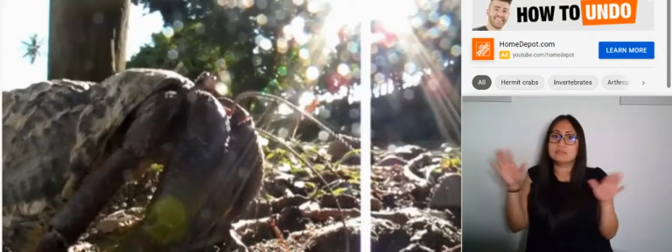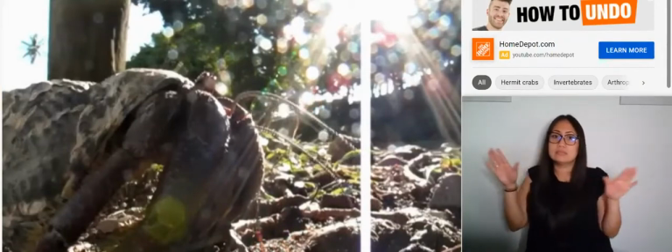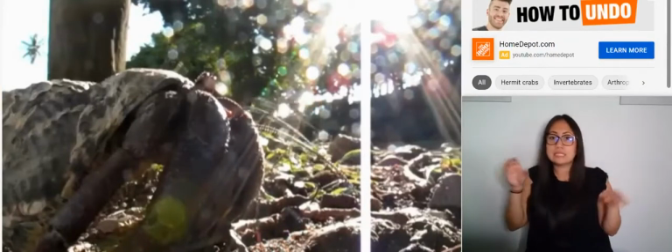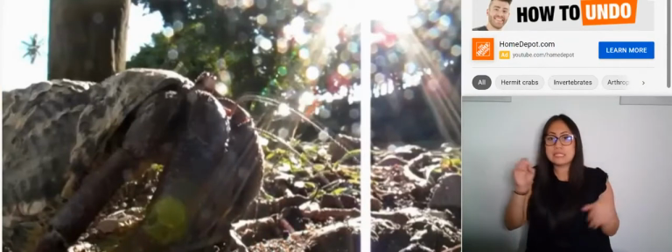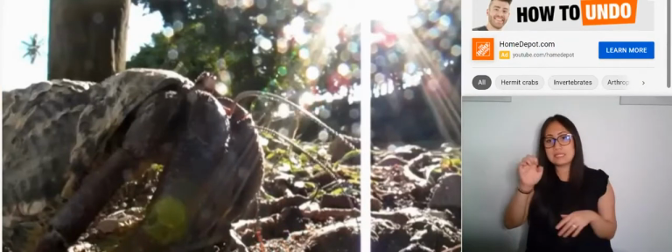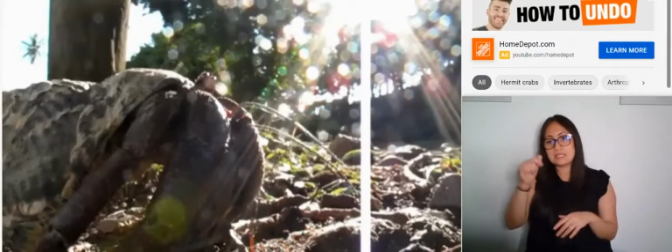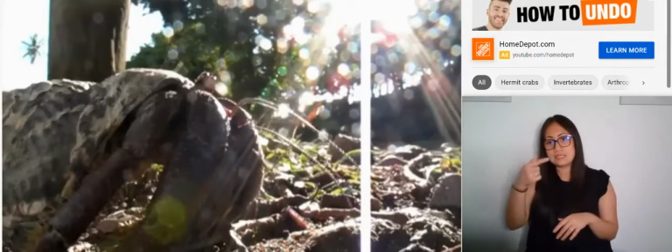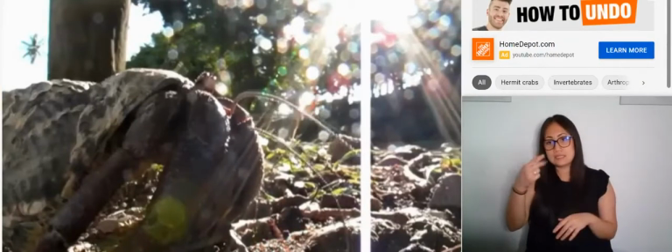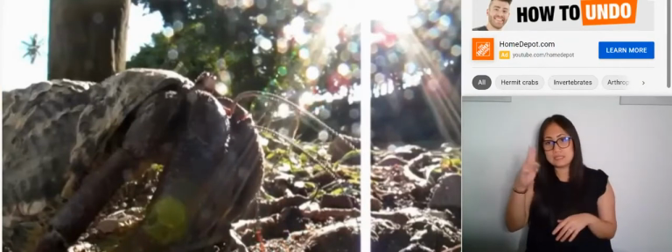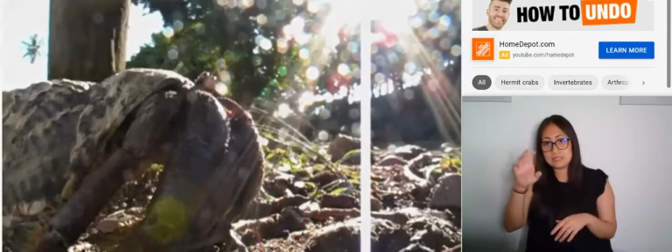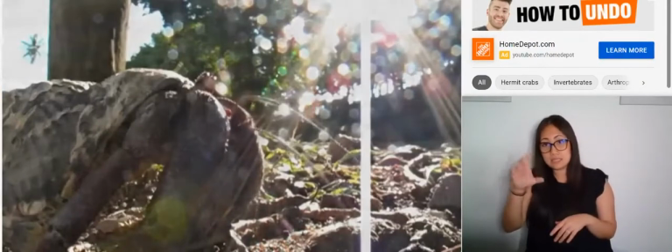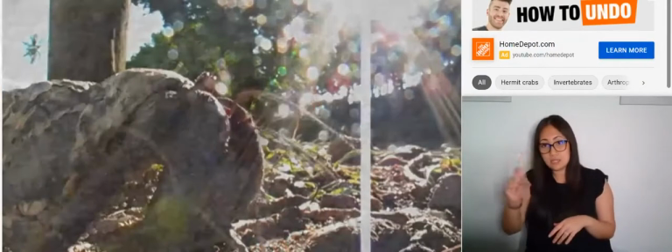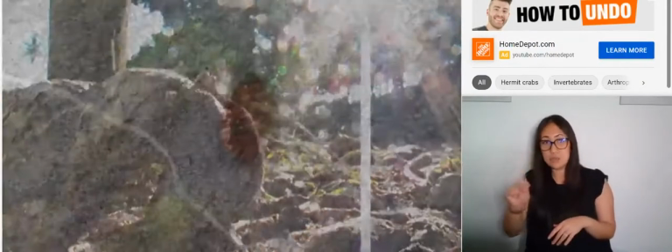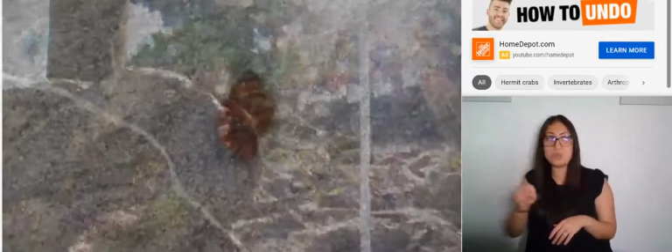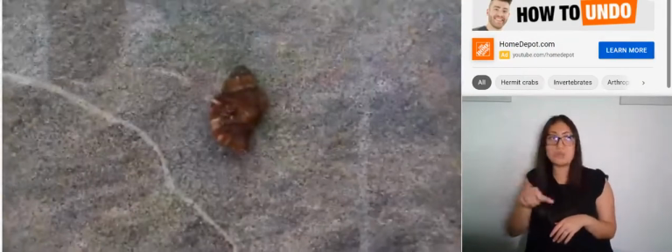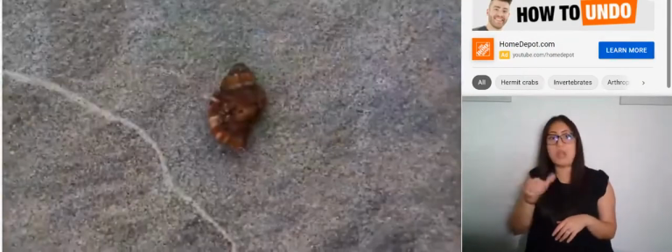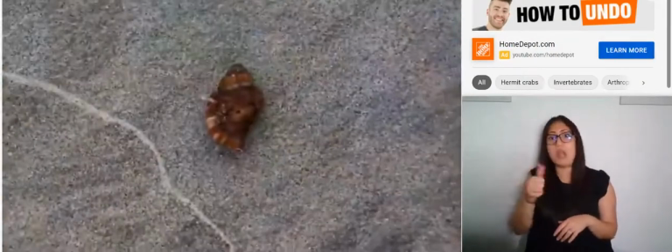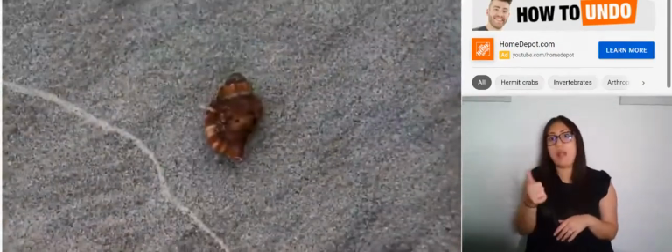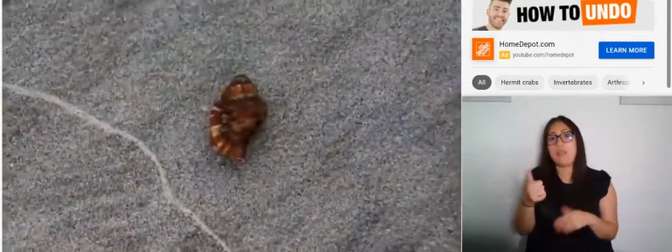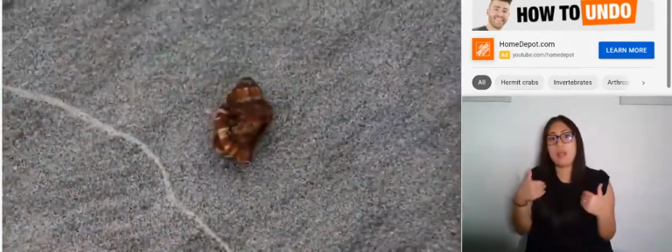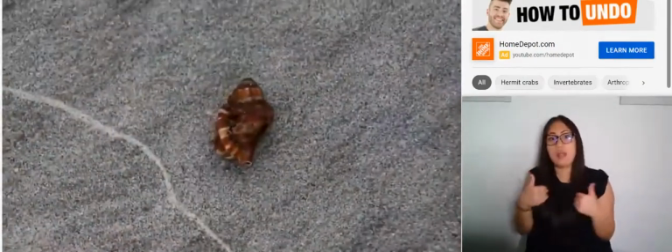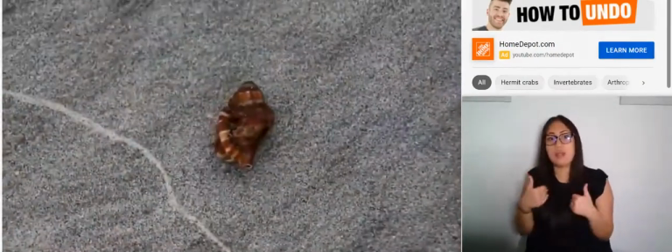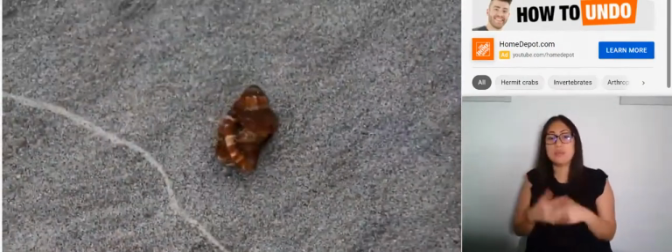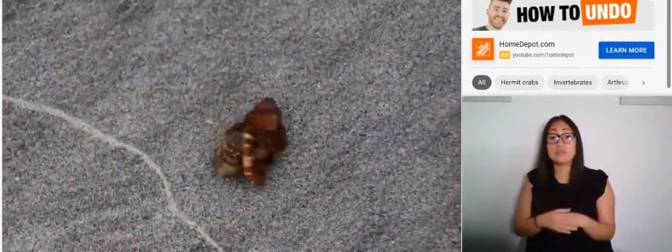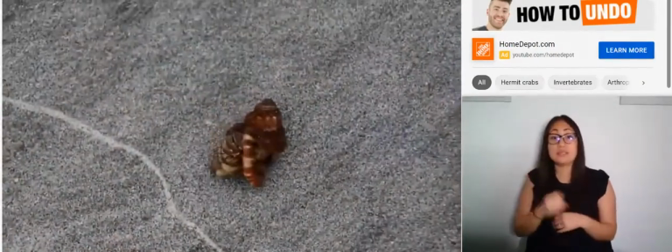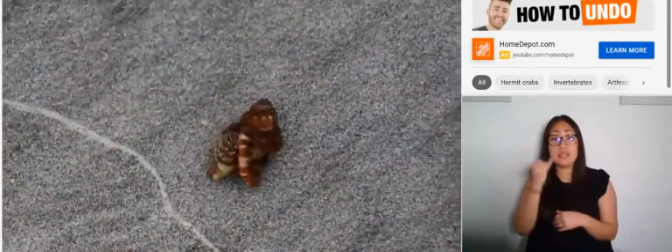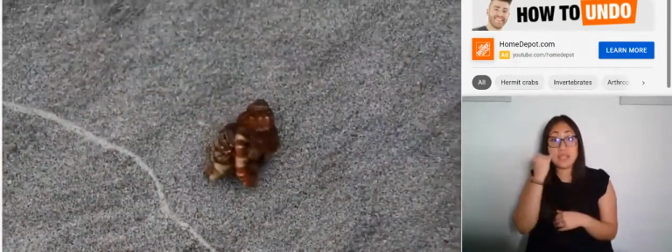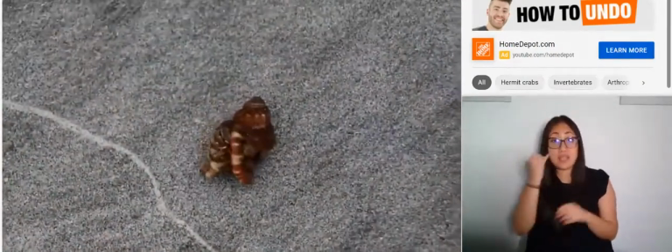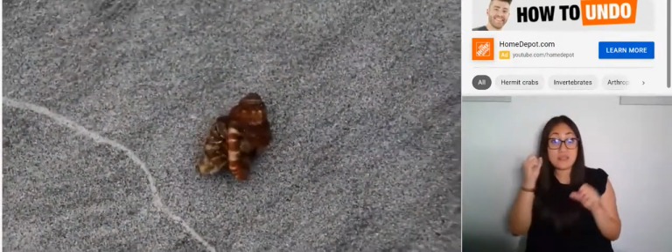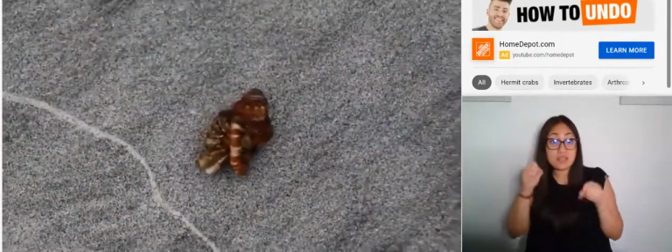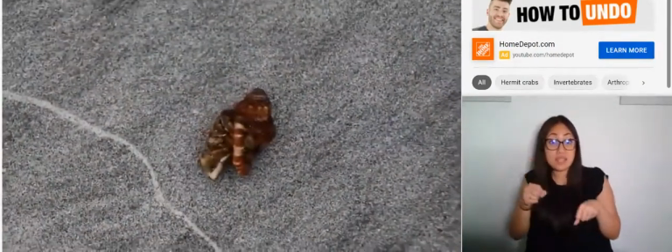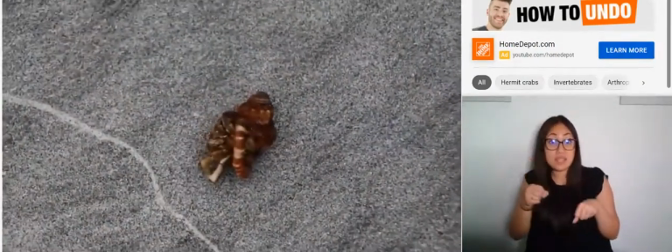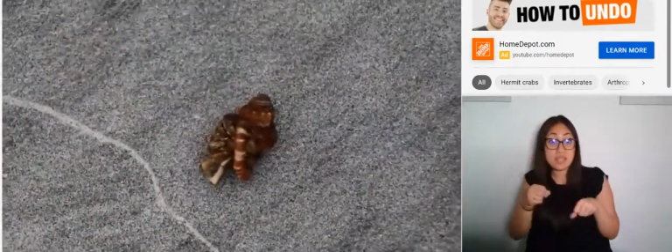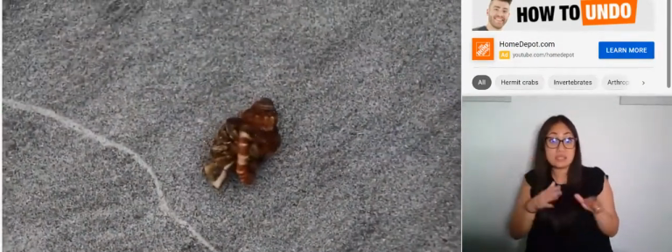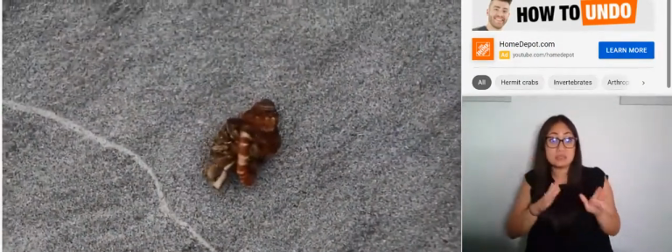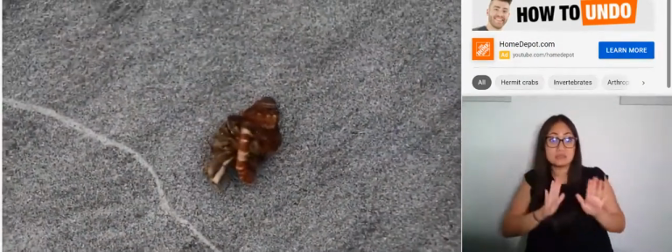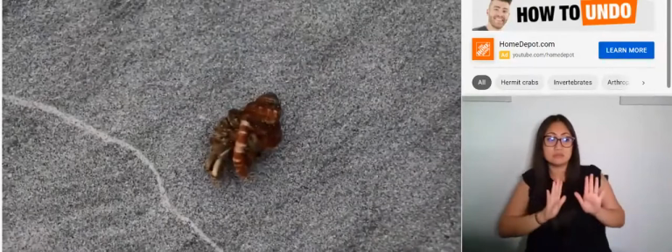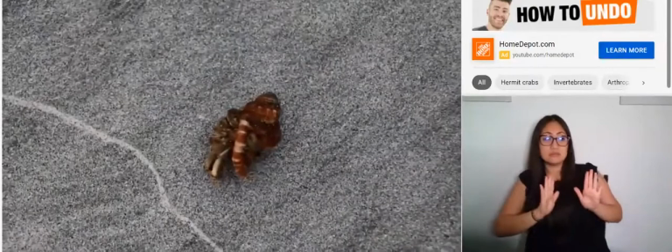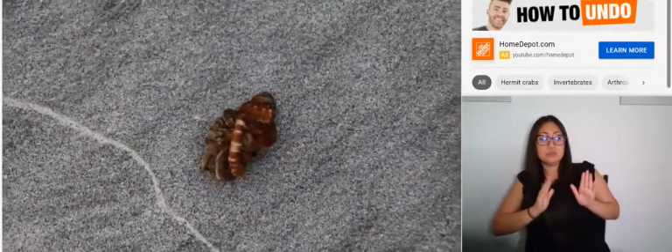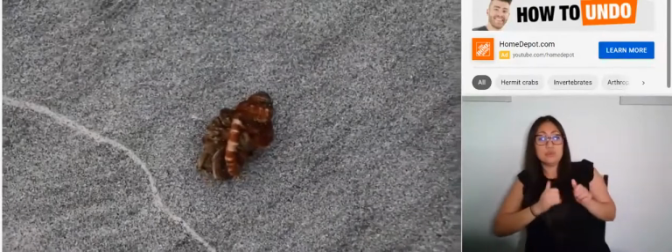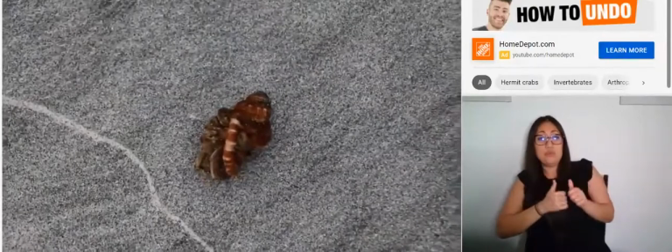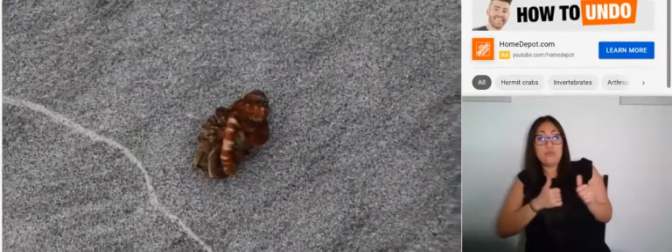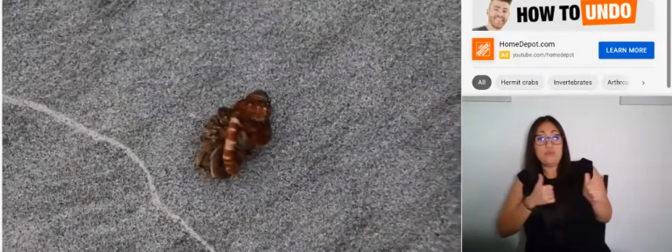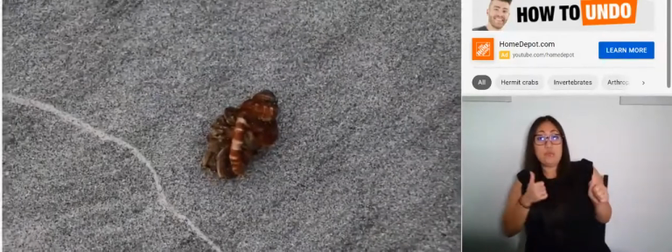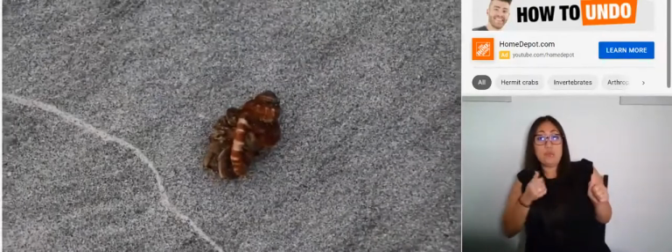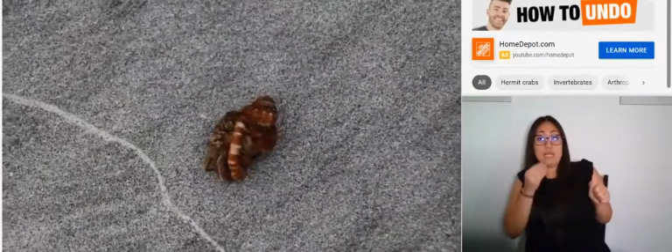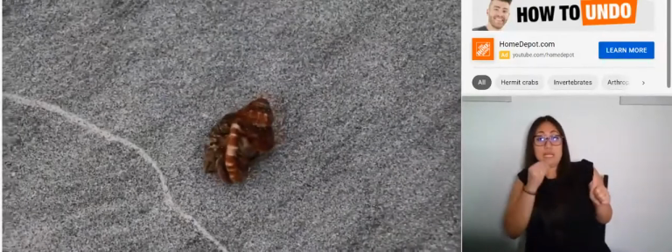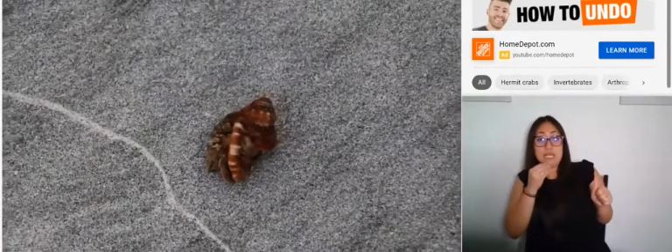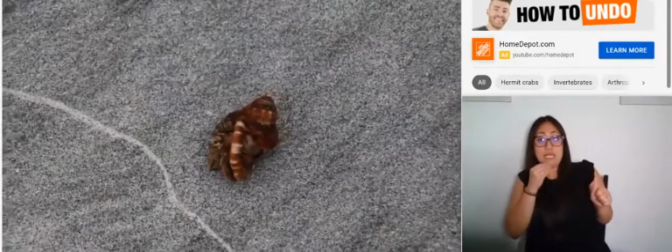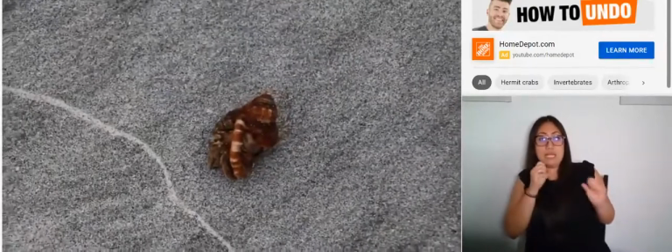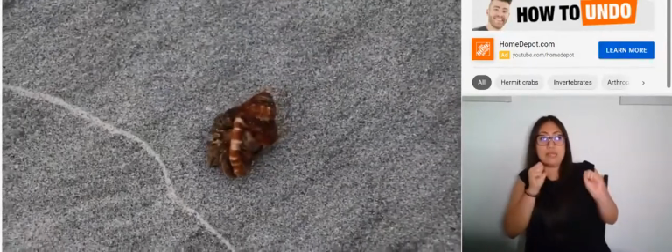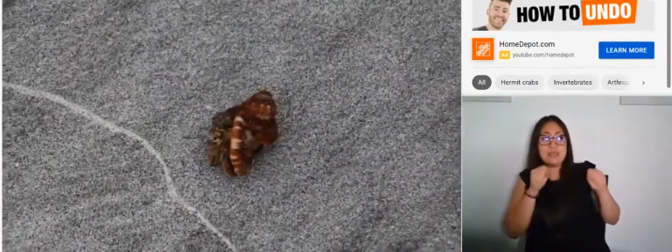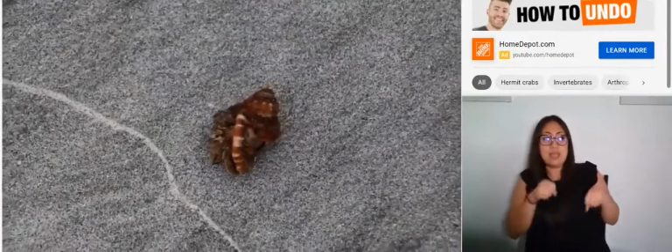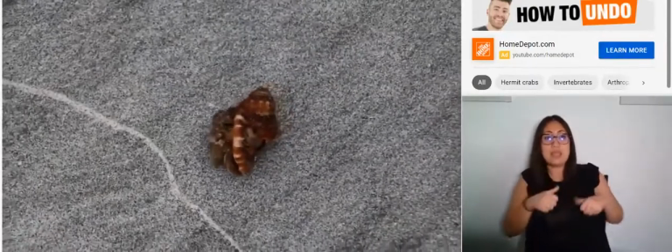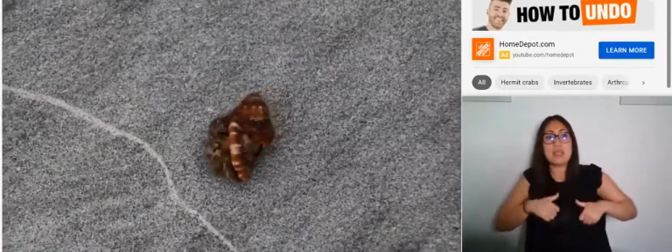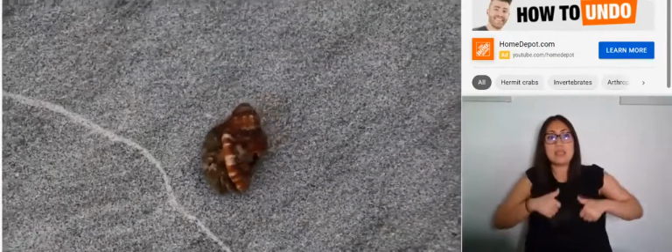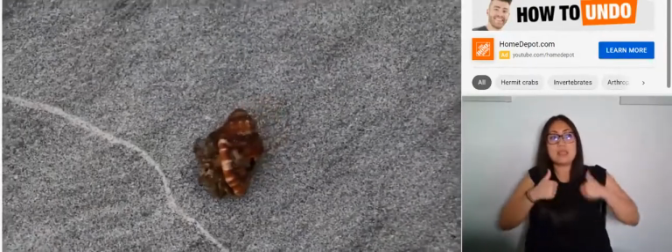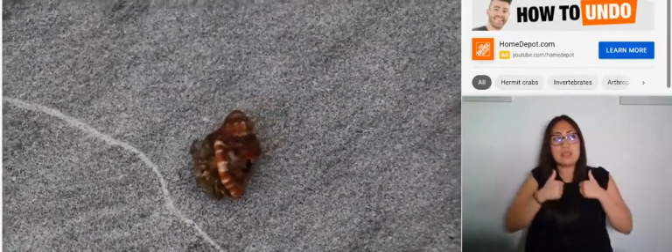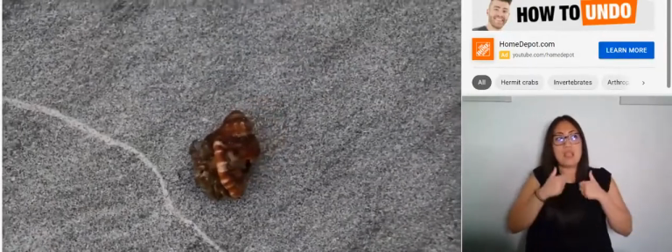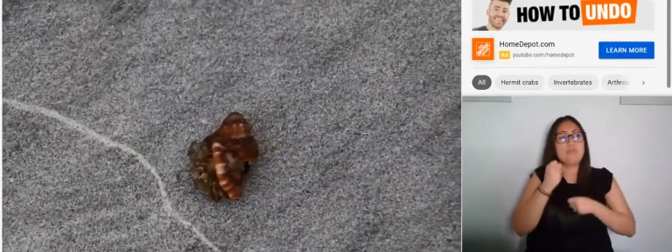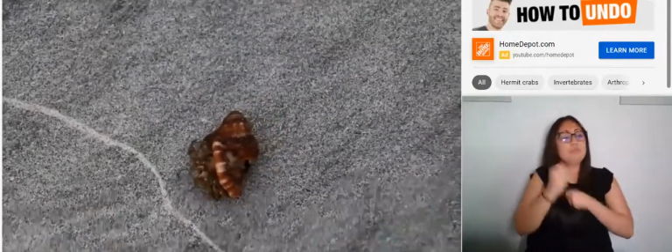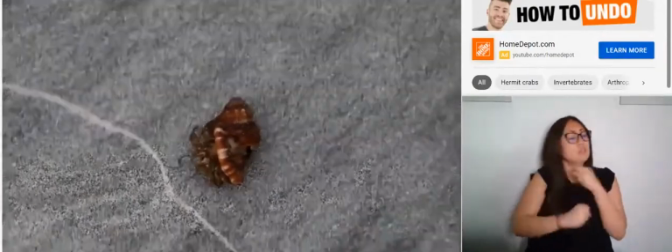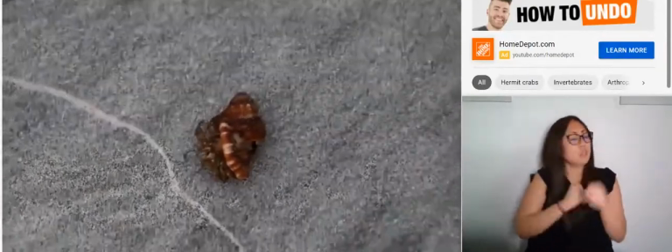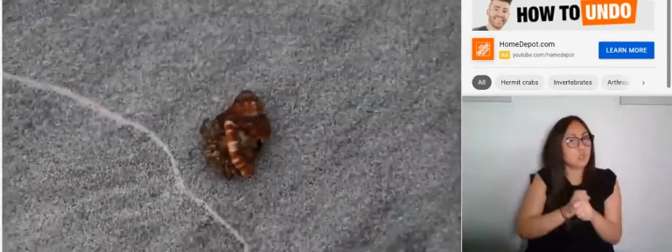In the wild, if they can avoid being eaten, some hermit crab species can live for decades, while others may survive just a few years.